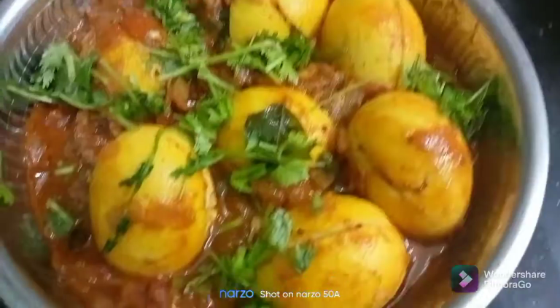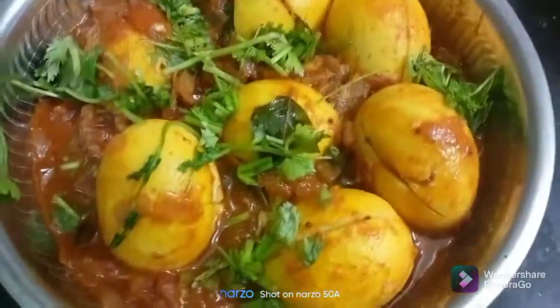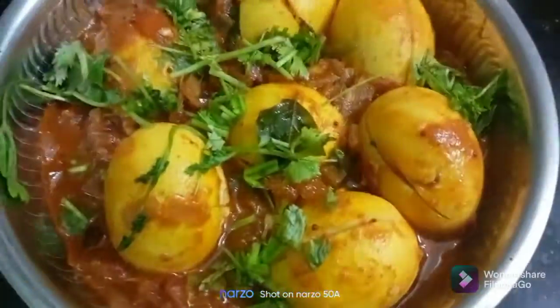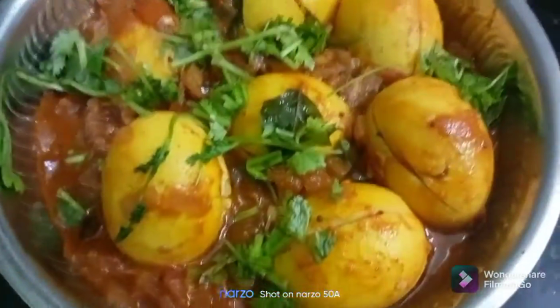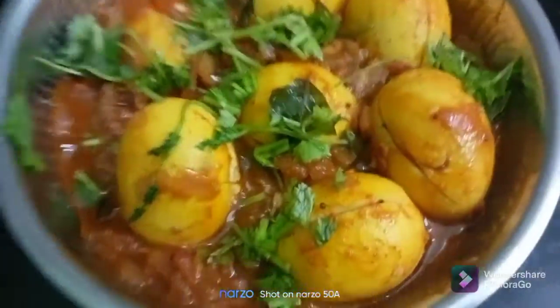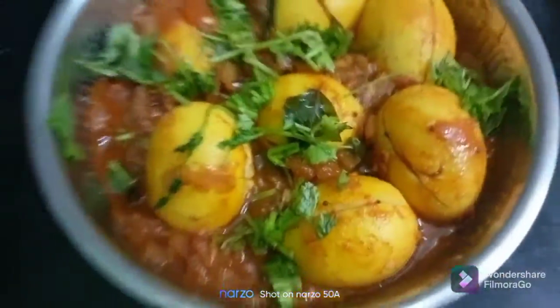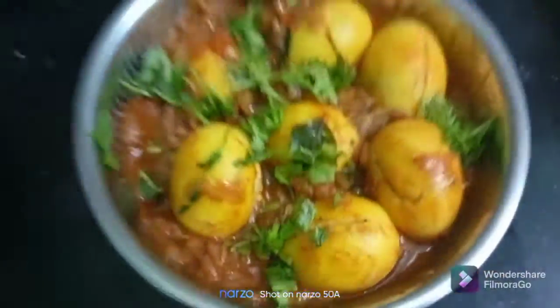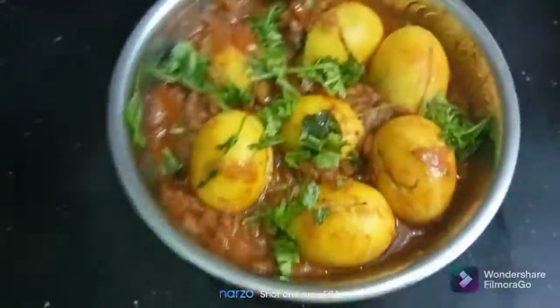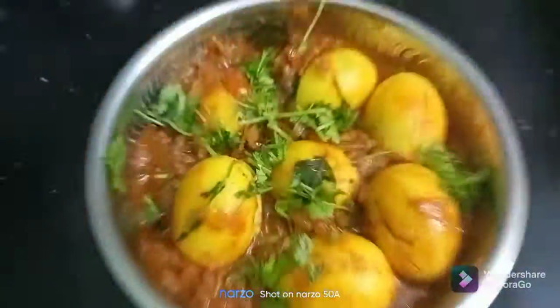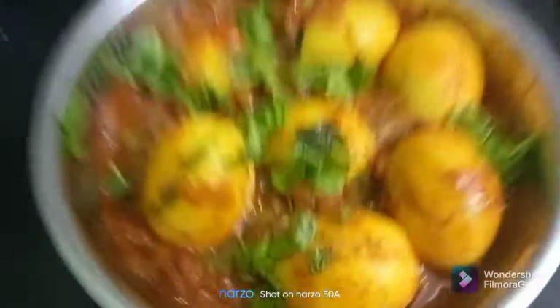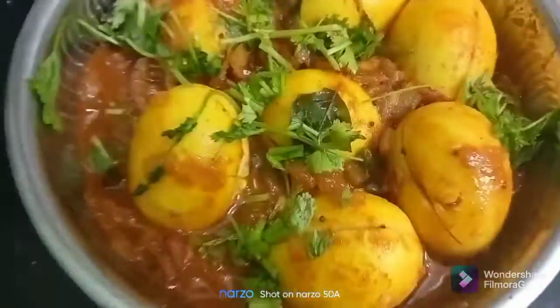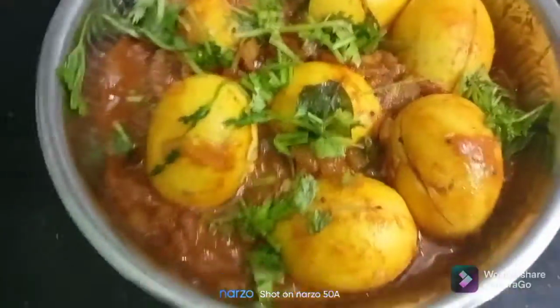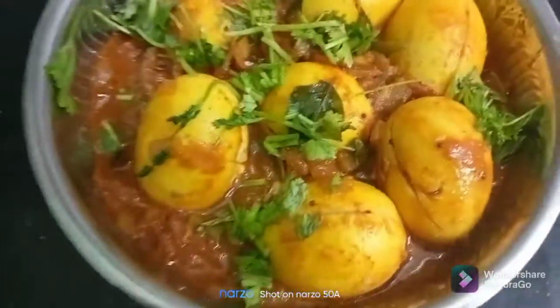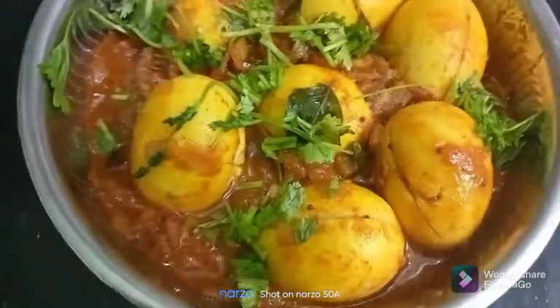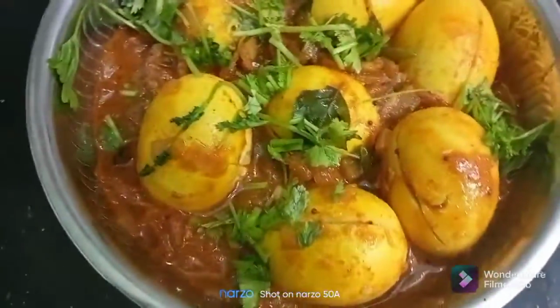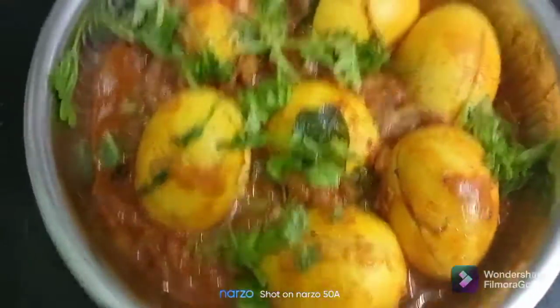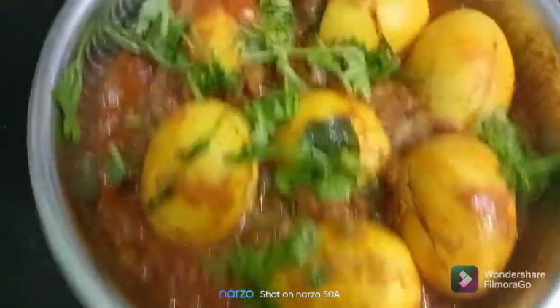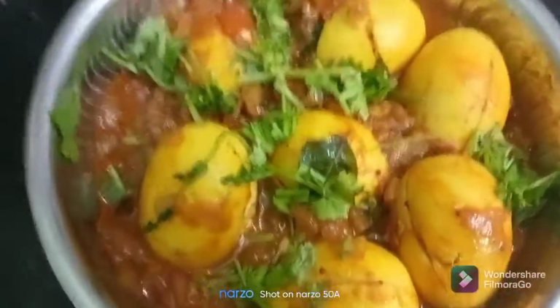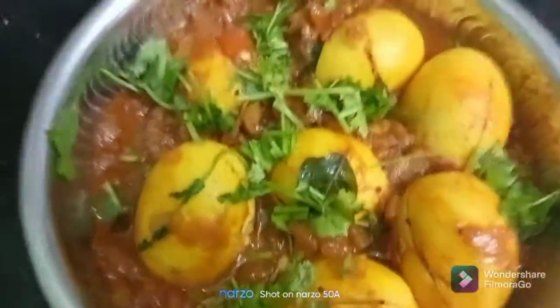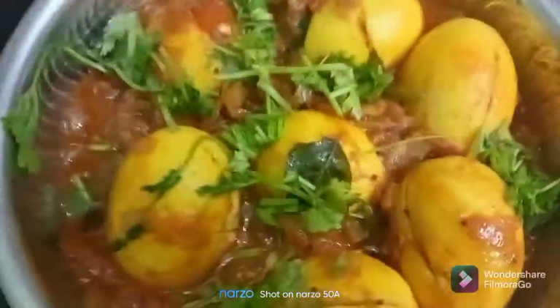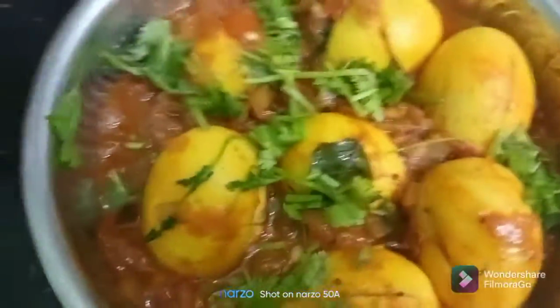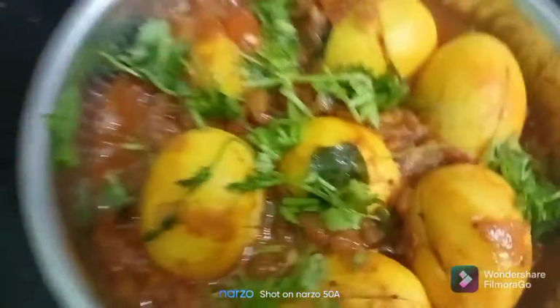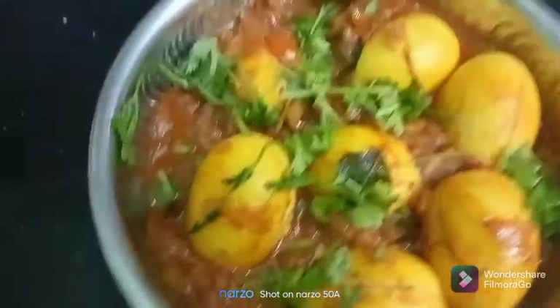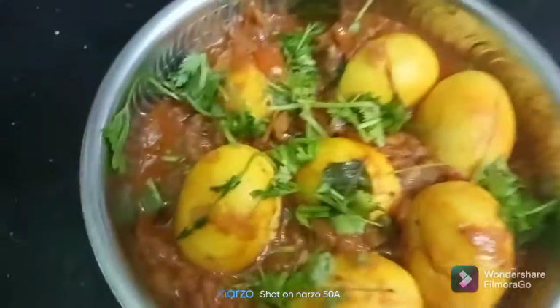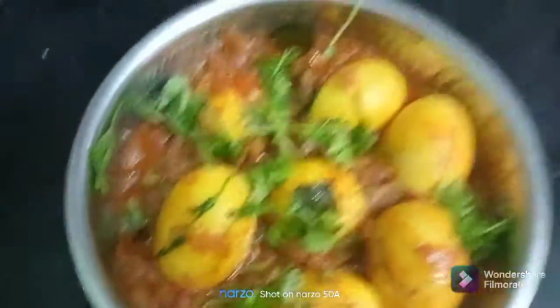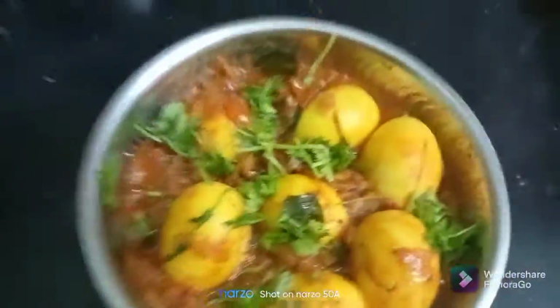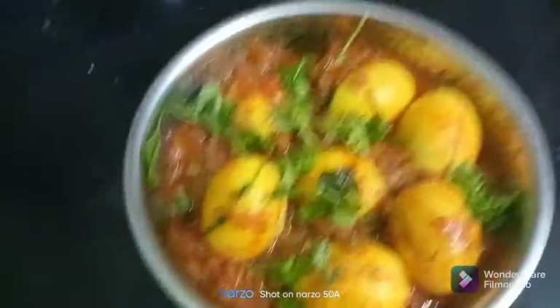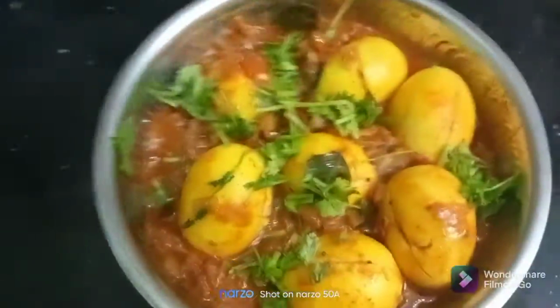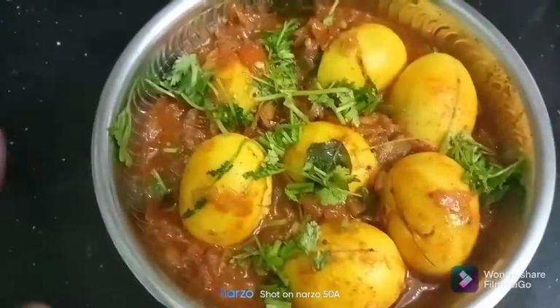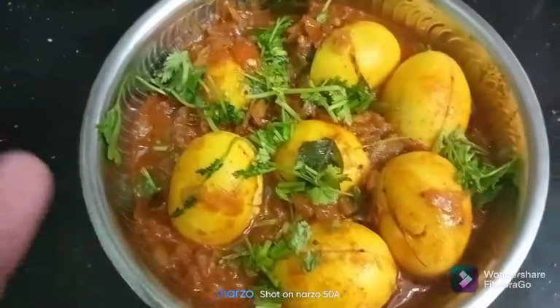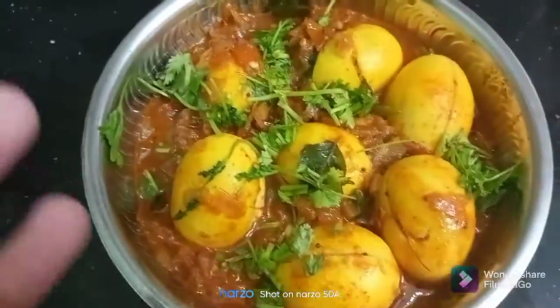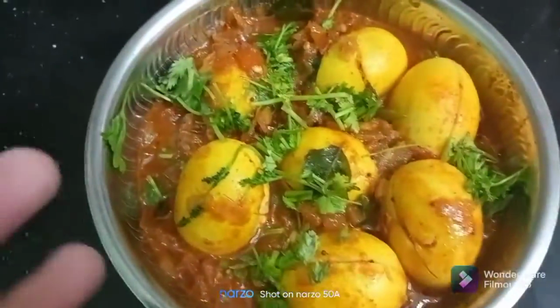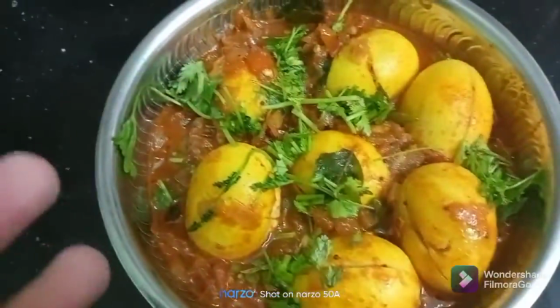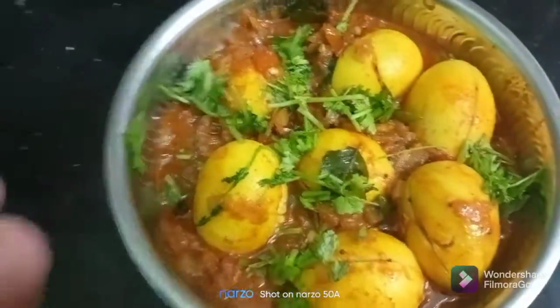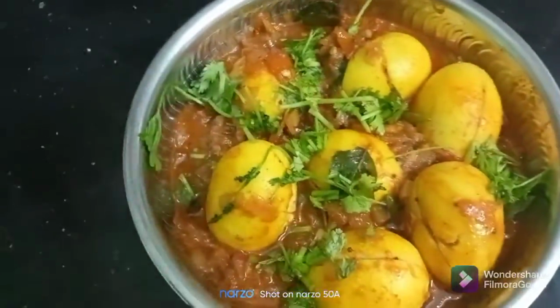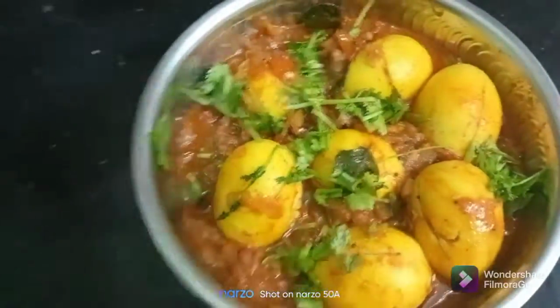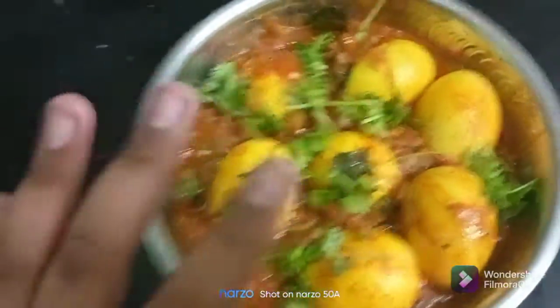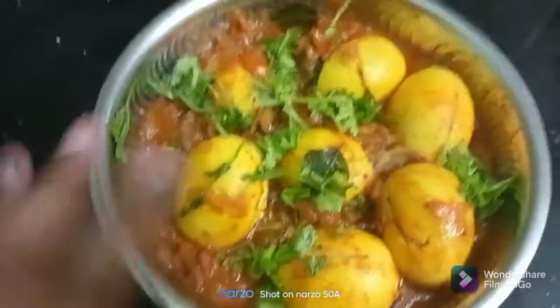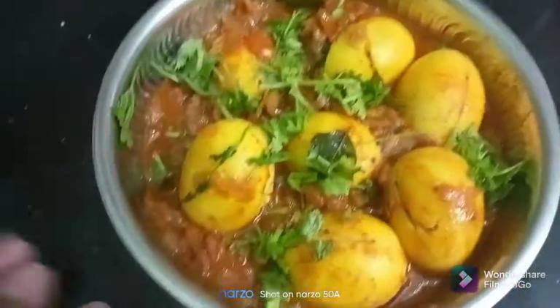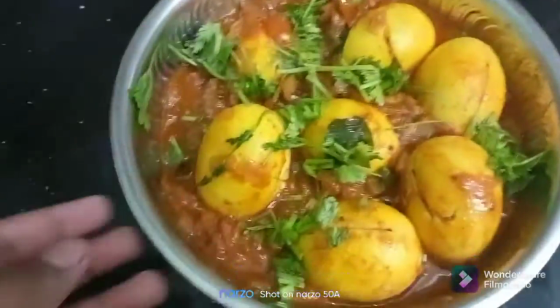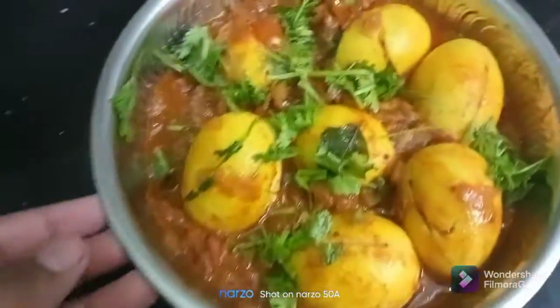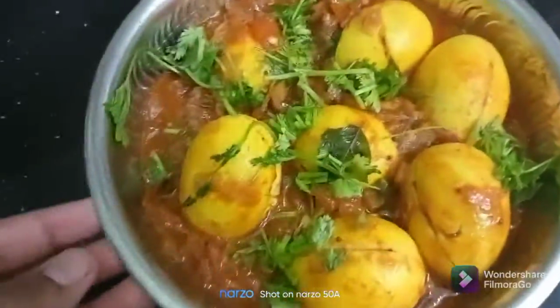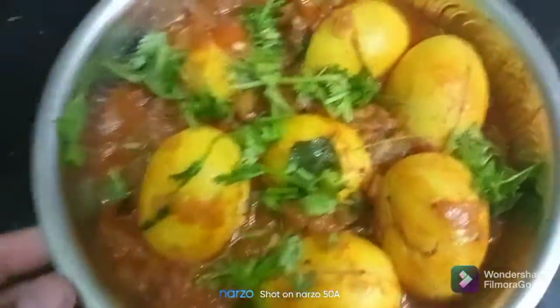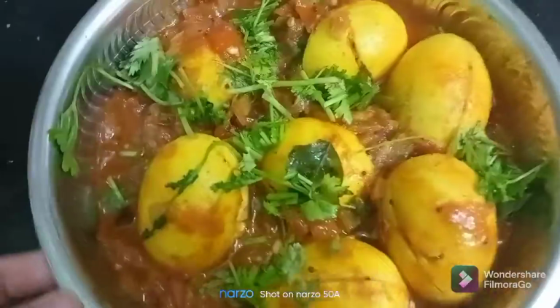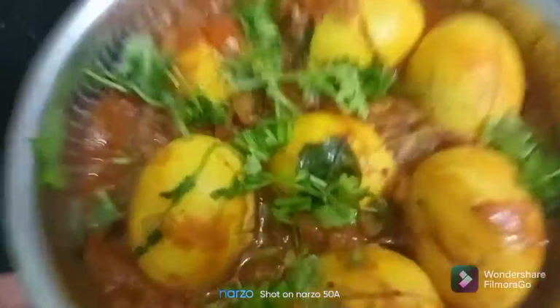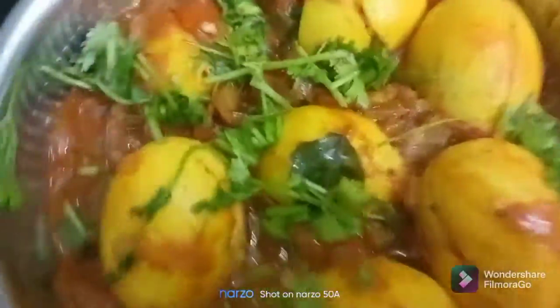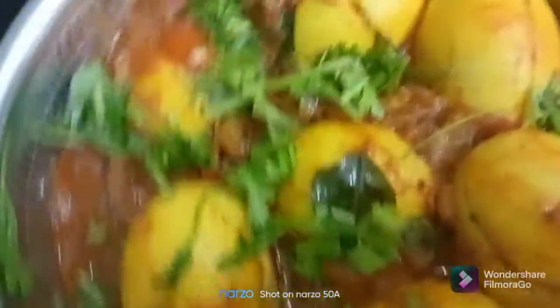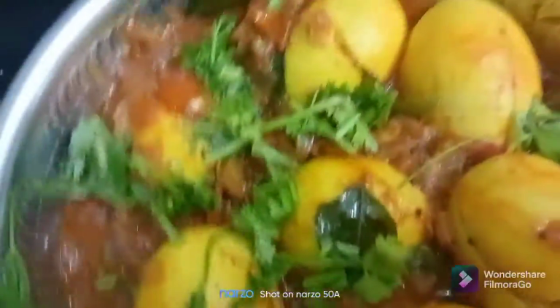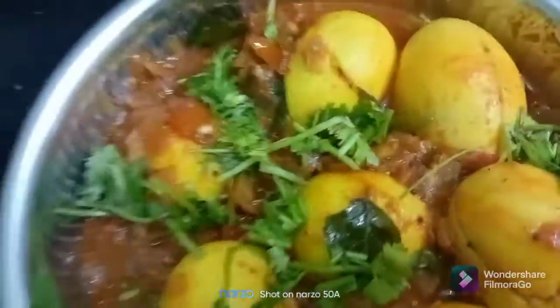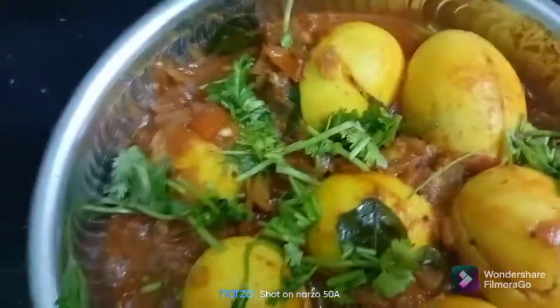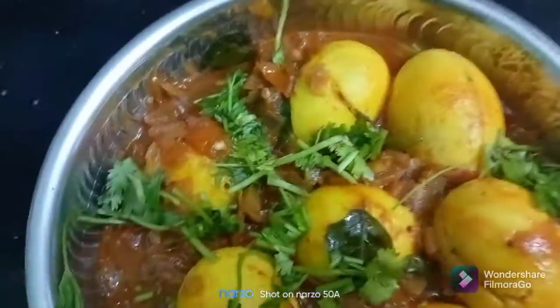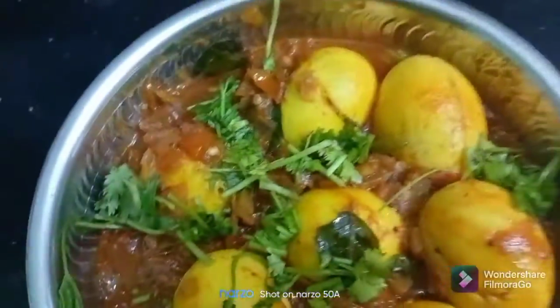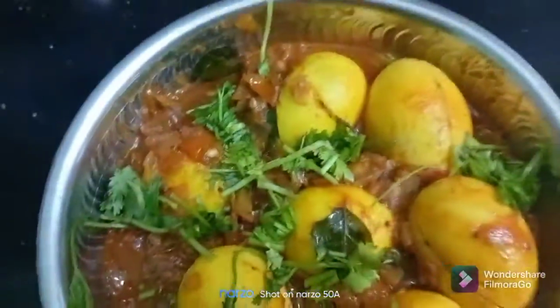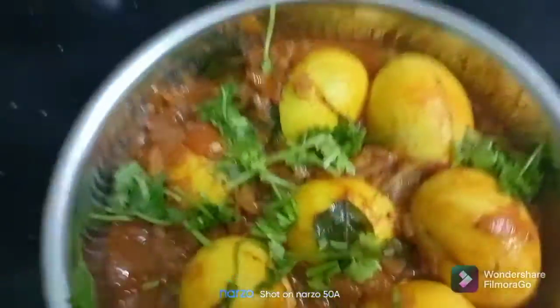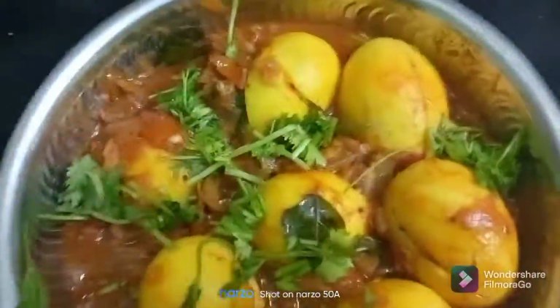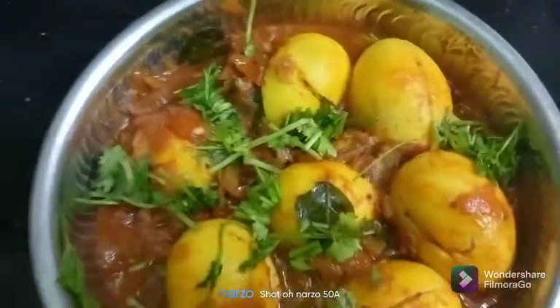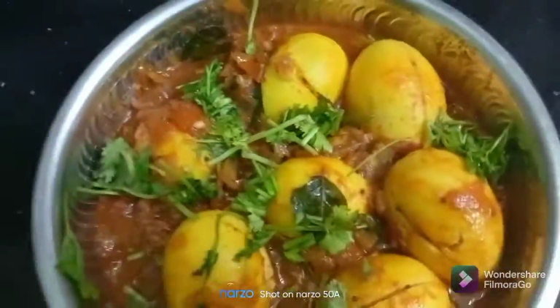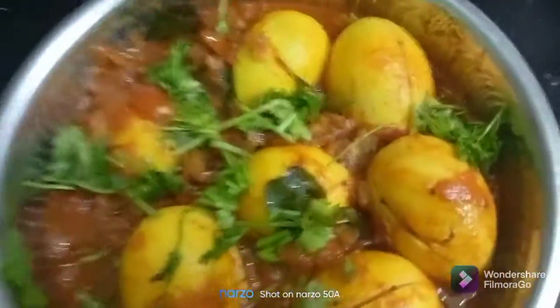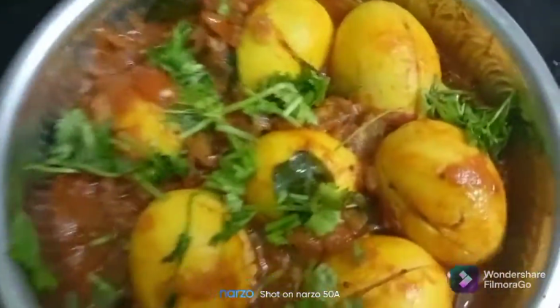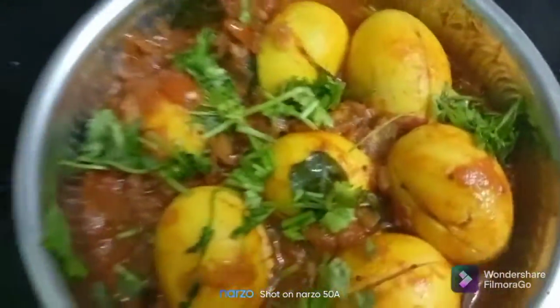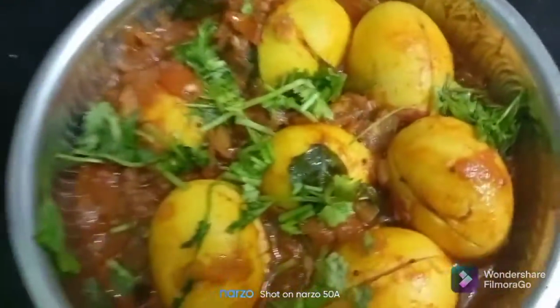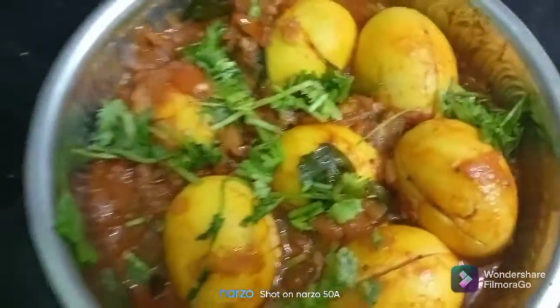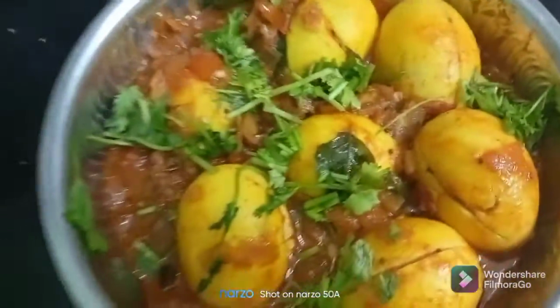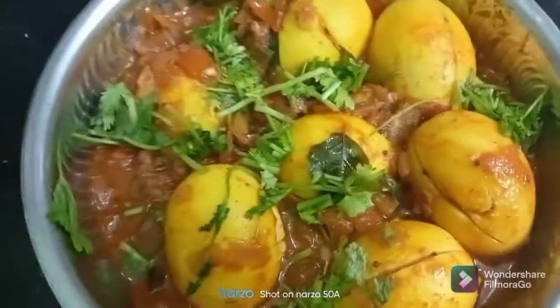Now we have fried masala in the pan. Let's try a little bit and see how the masala is in the pan. The masala is super.